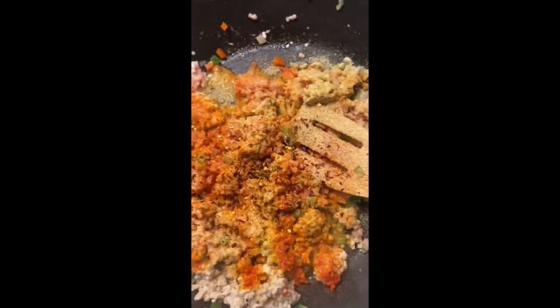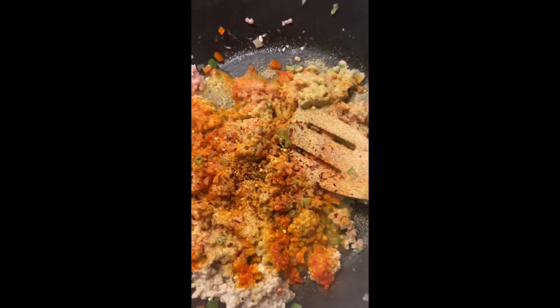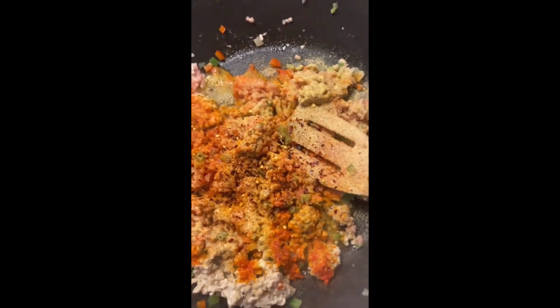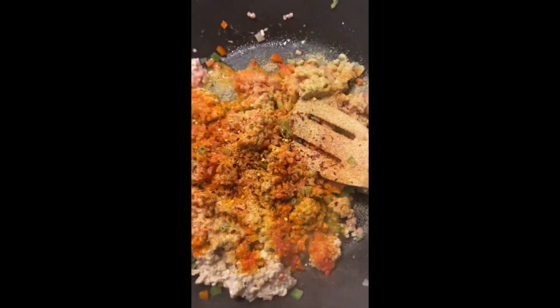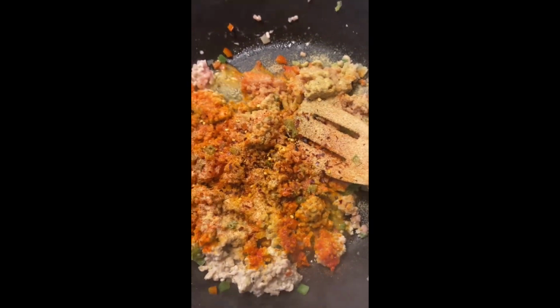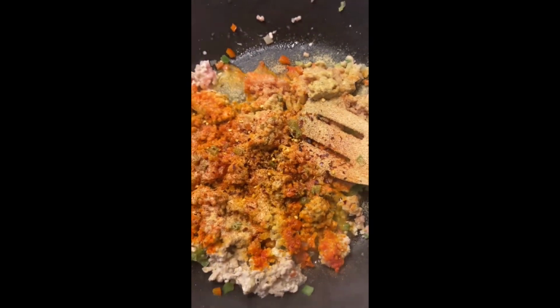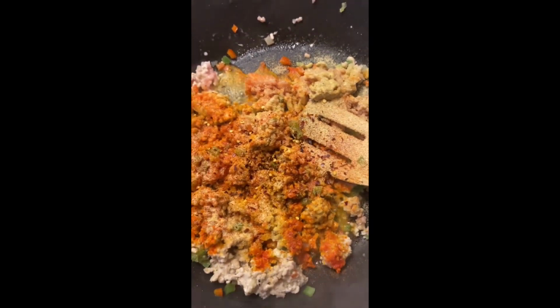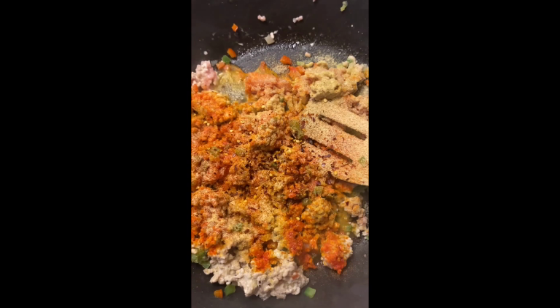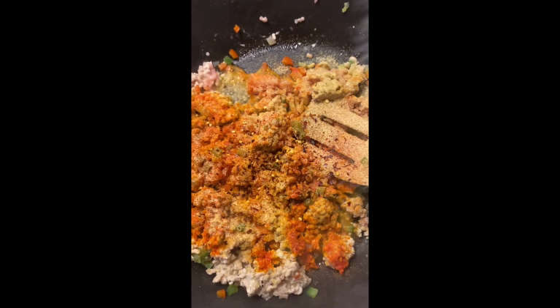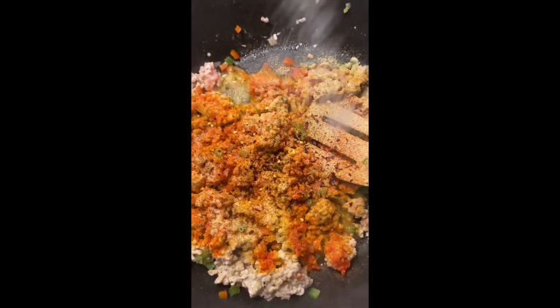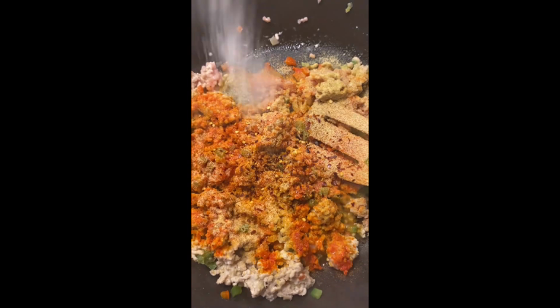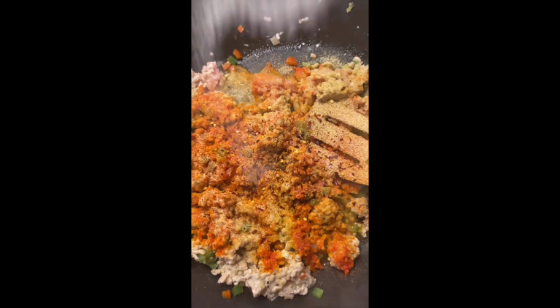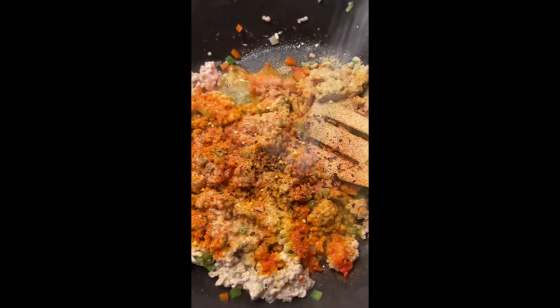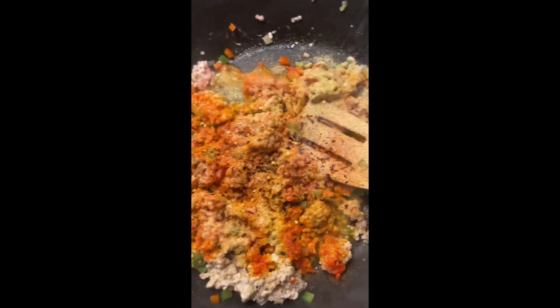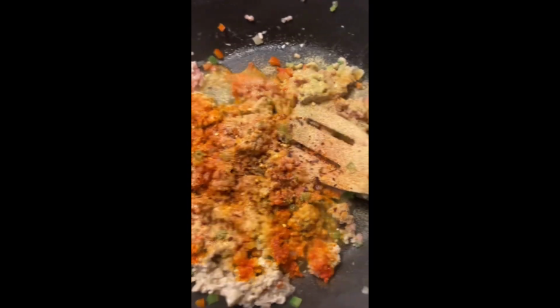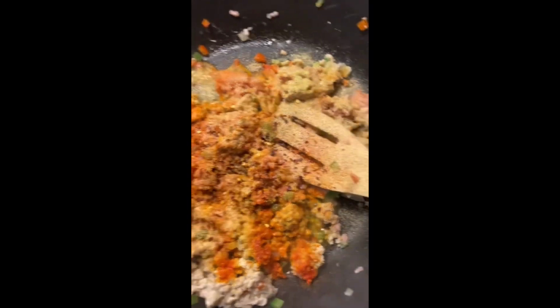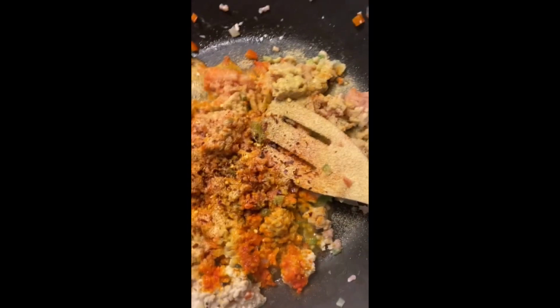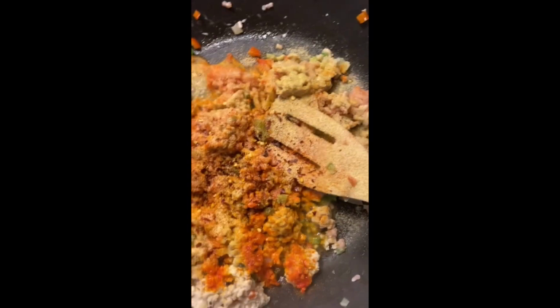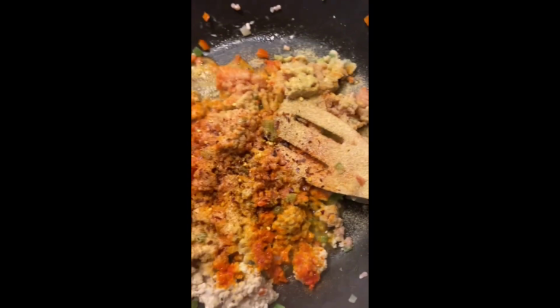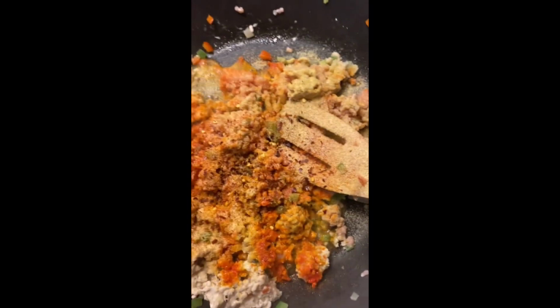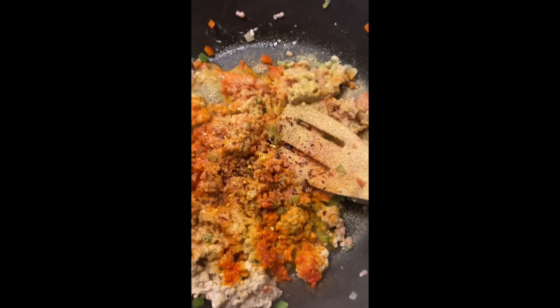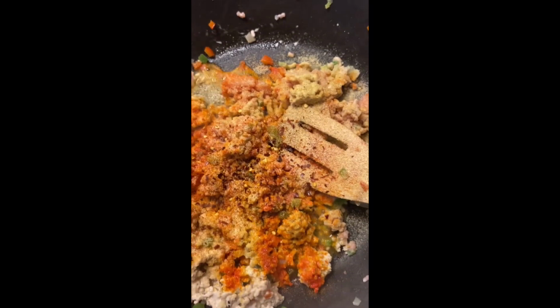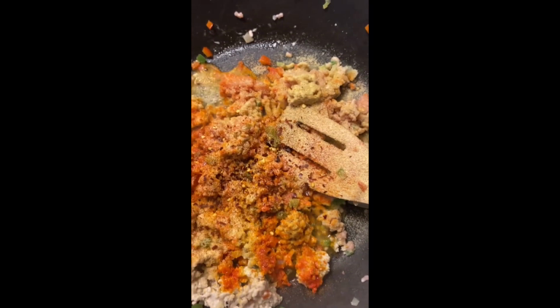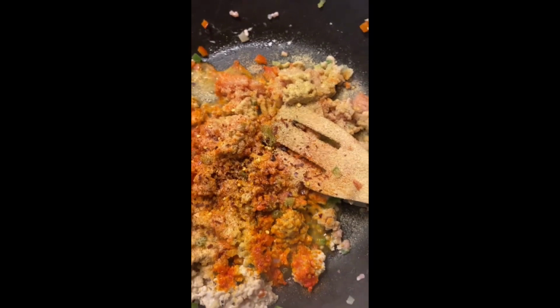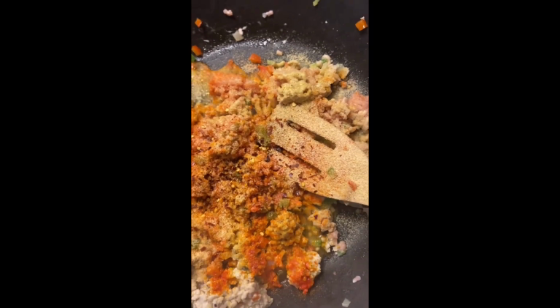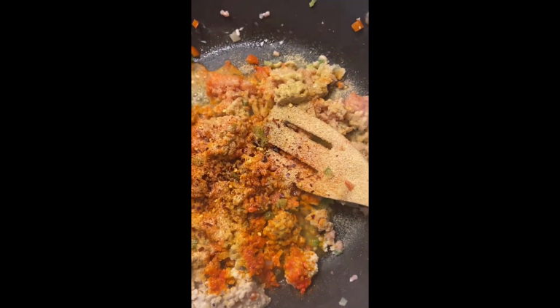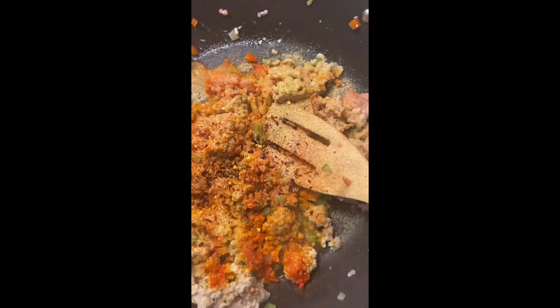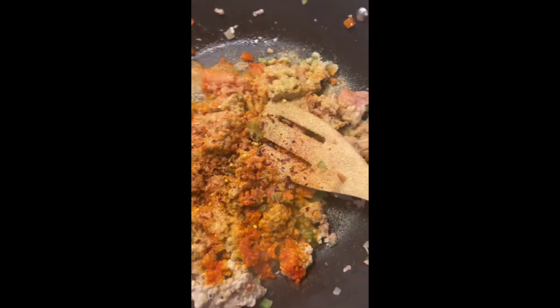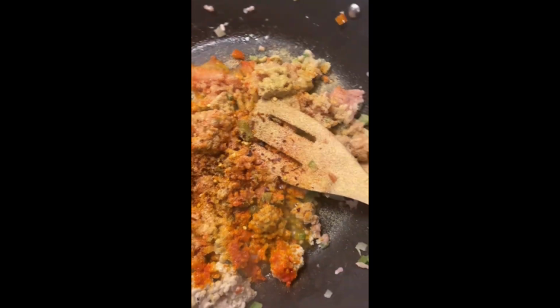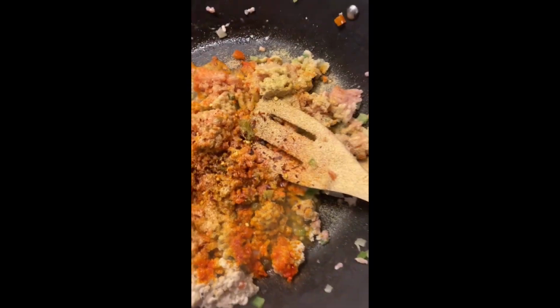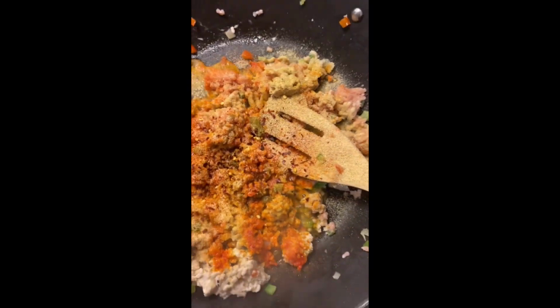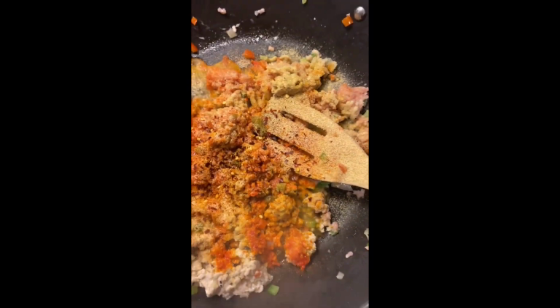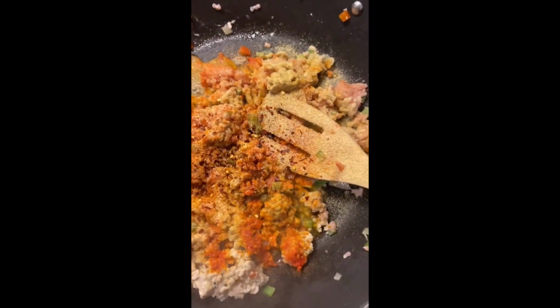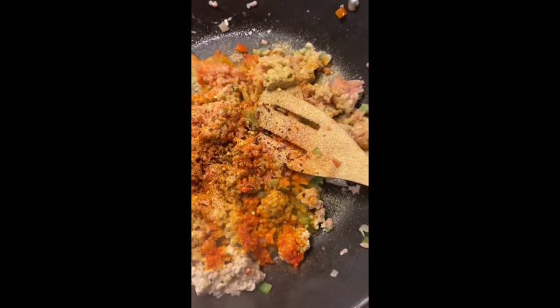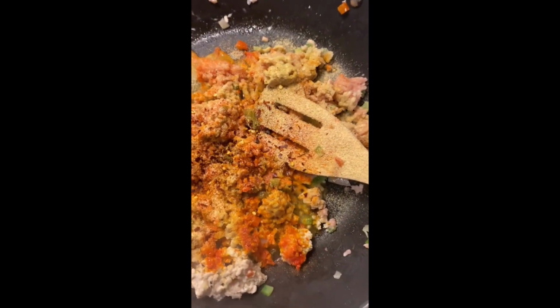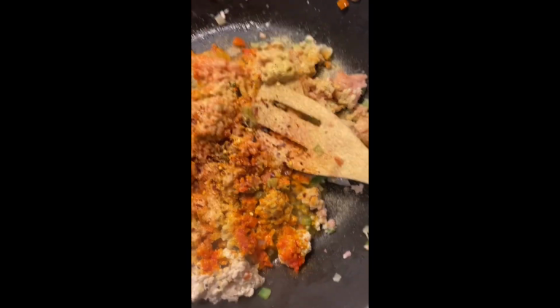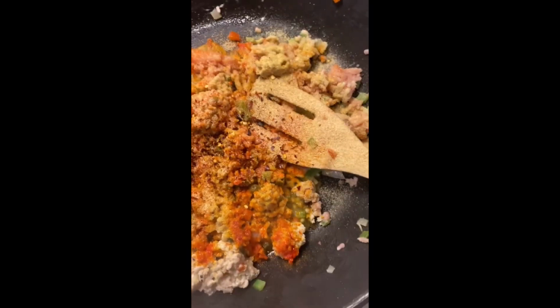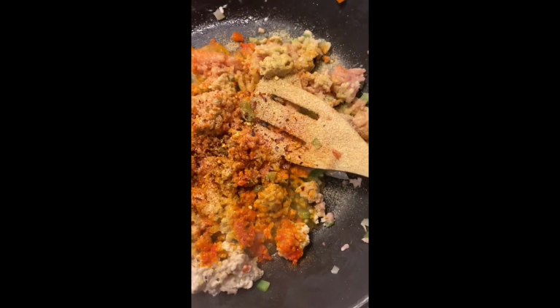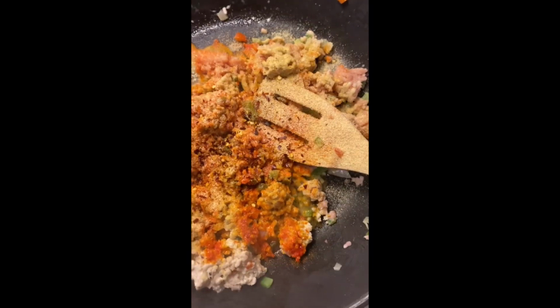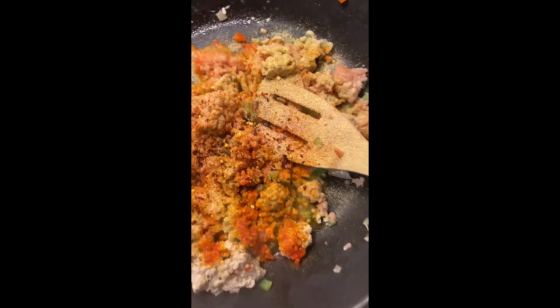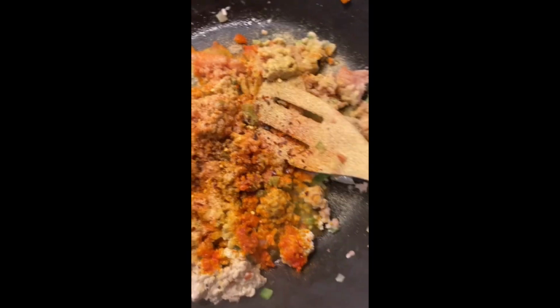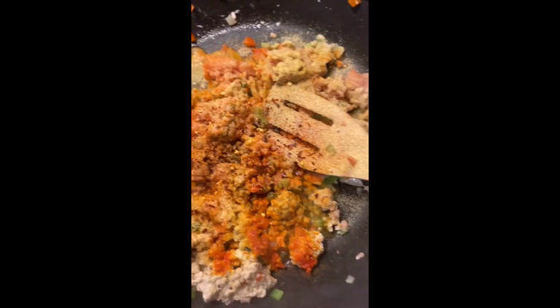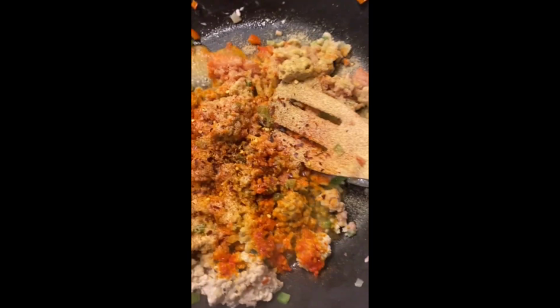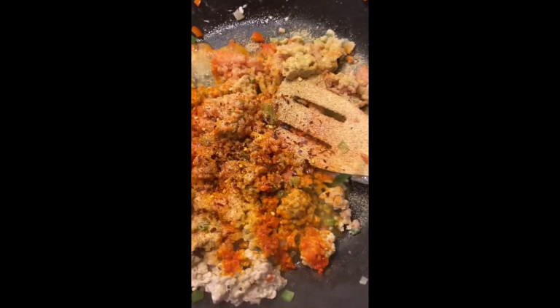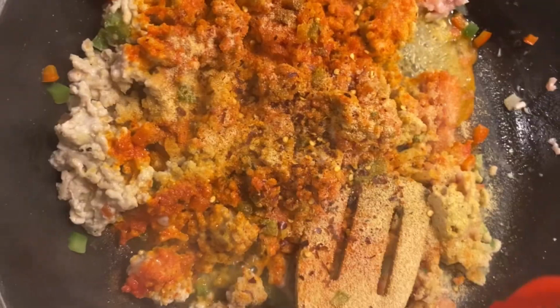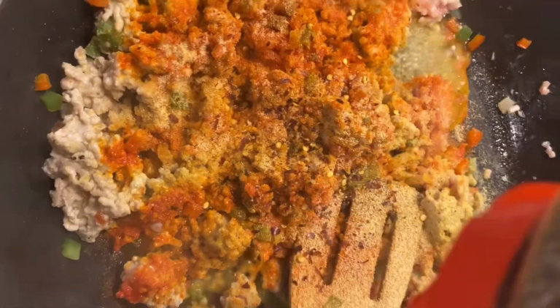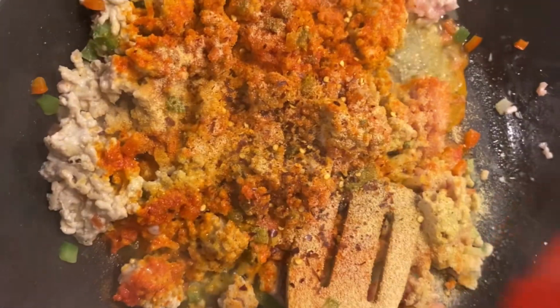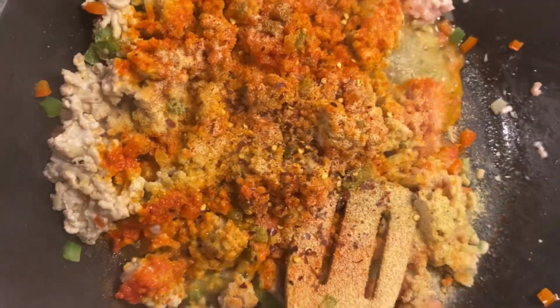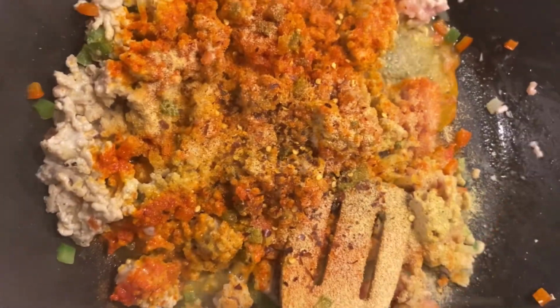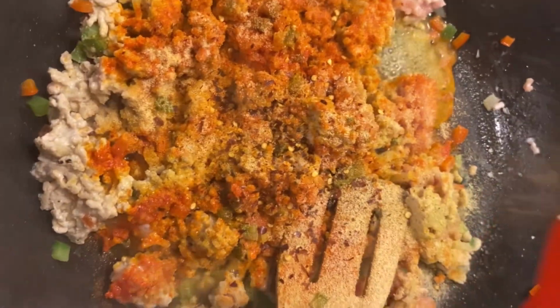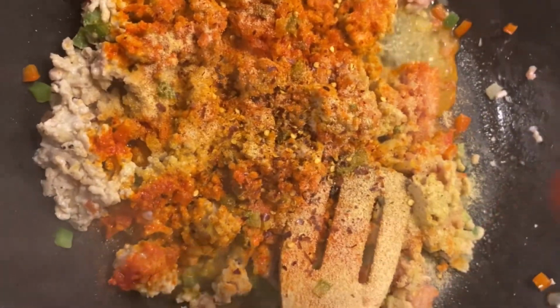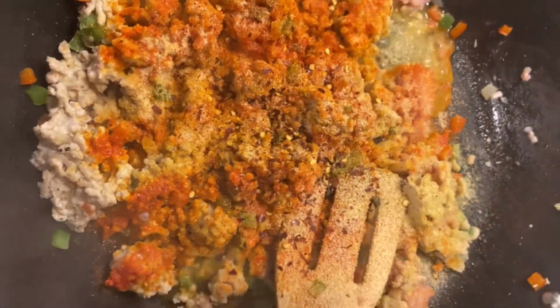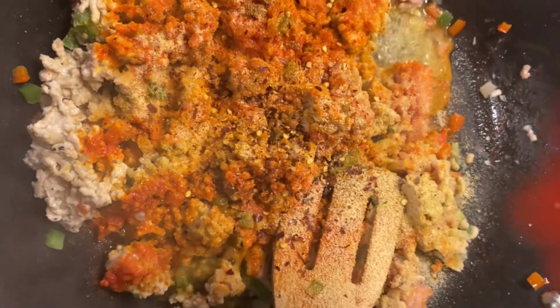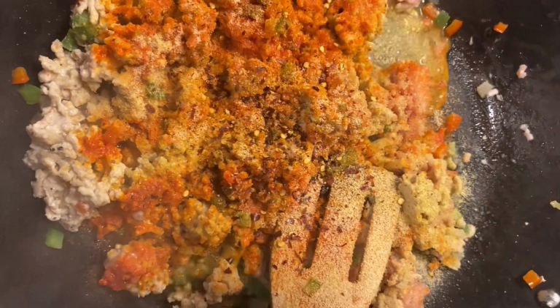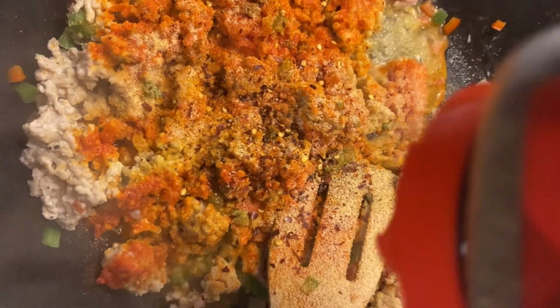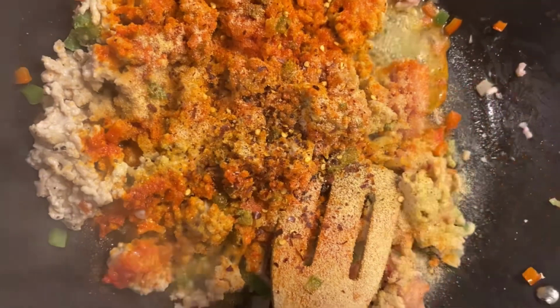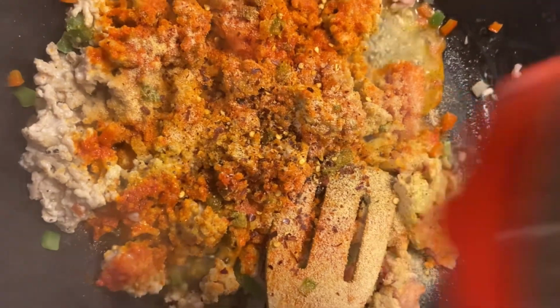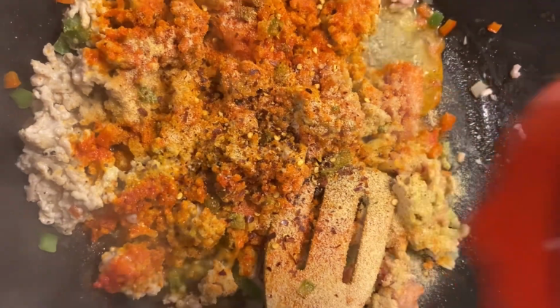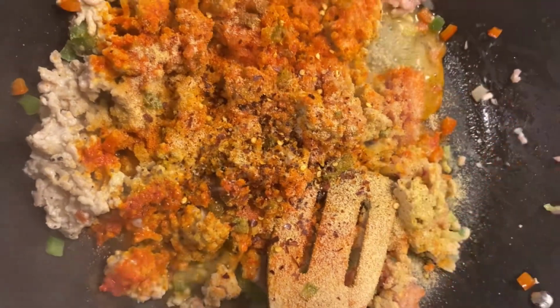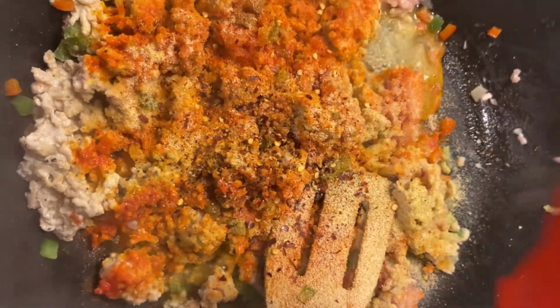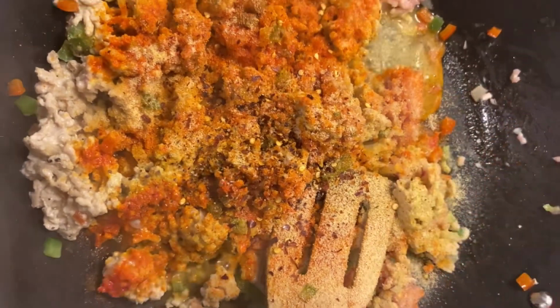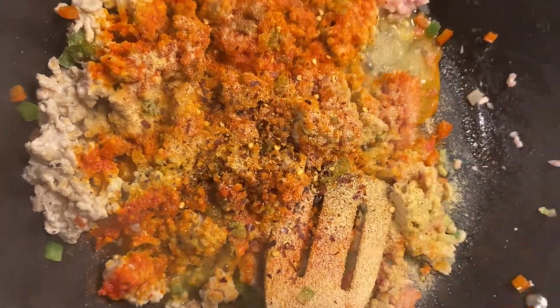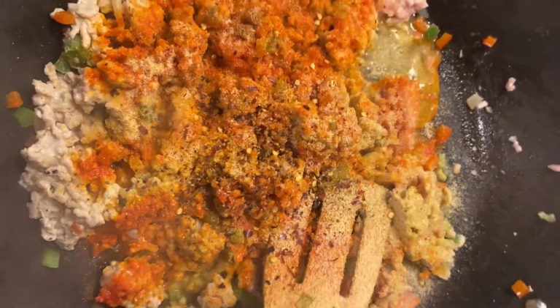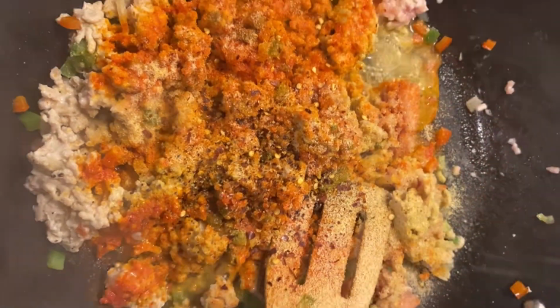And after that, we mixed it all up and then we added the Rao's marinara sauce to that.